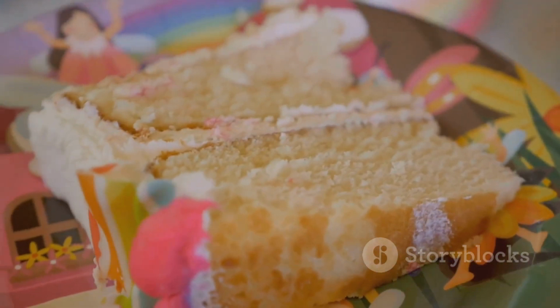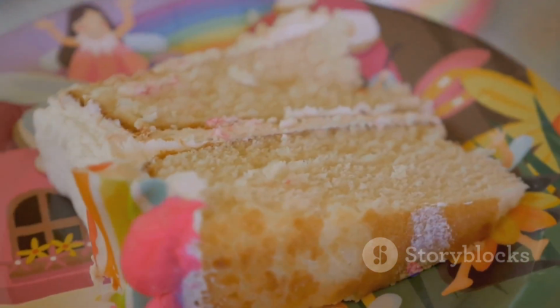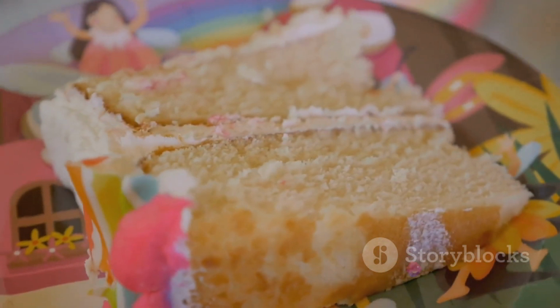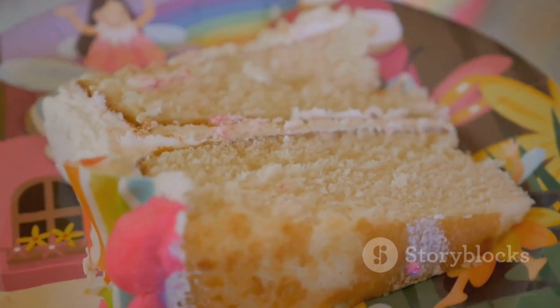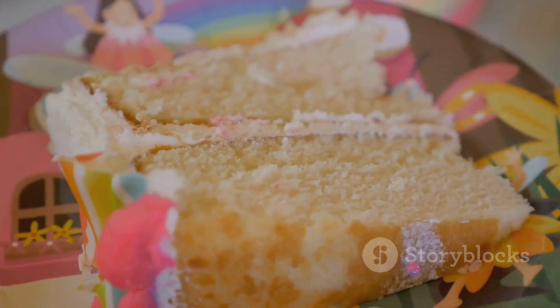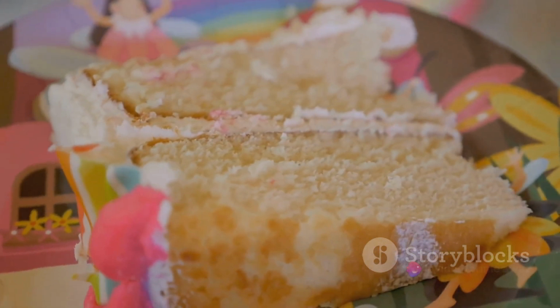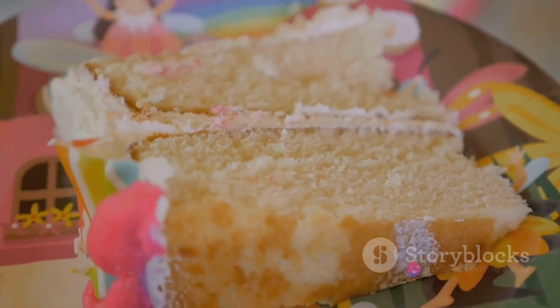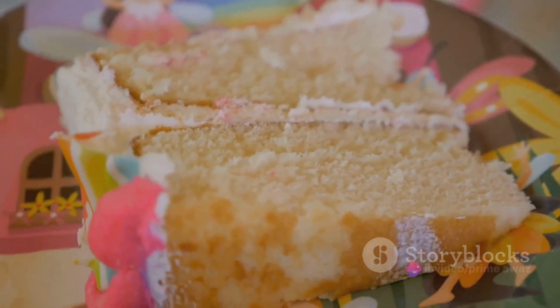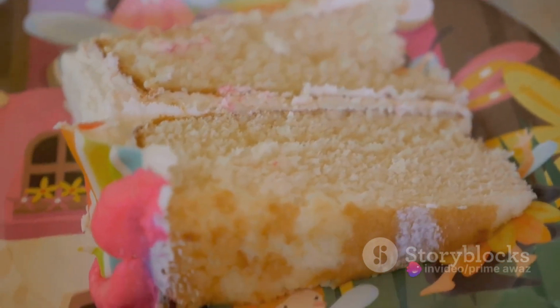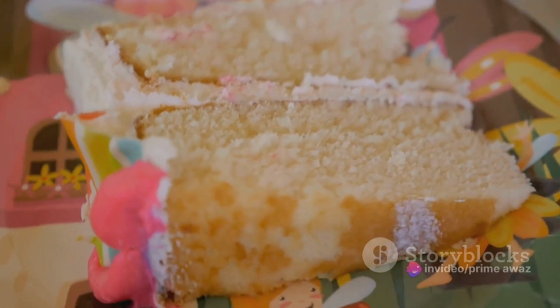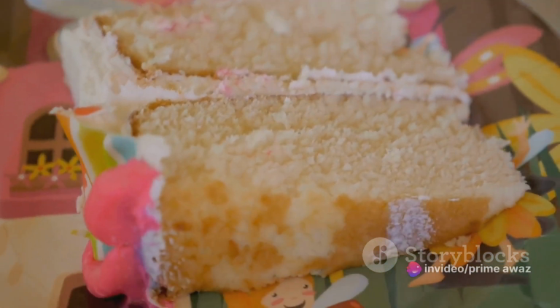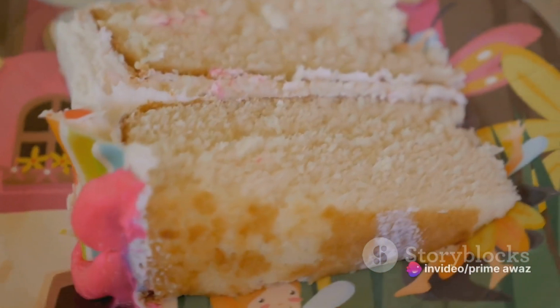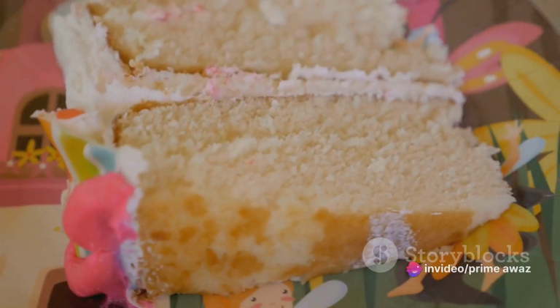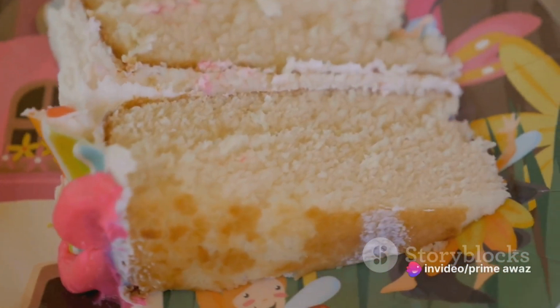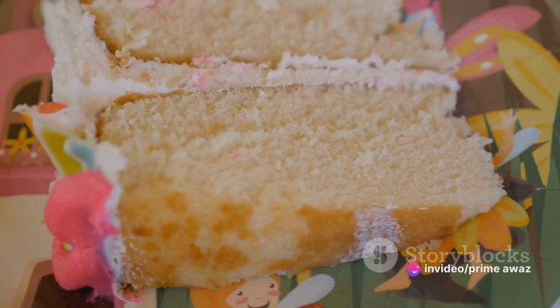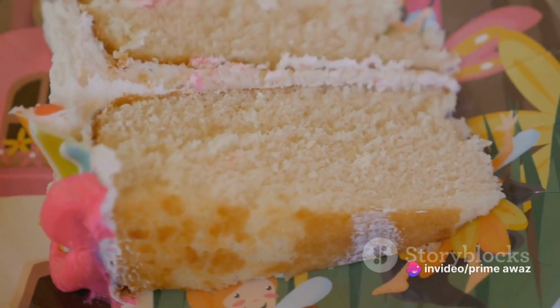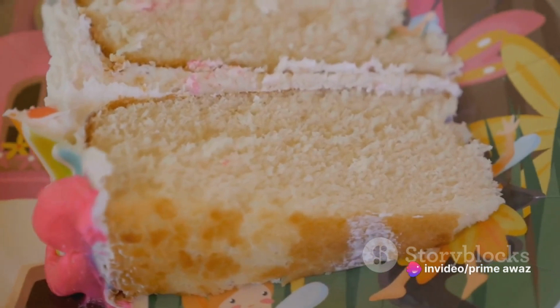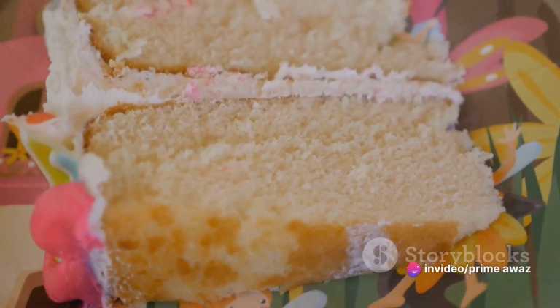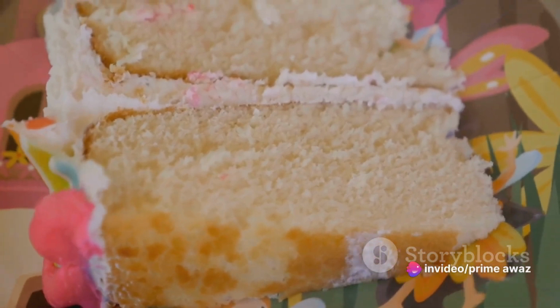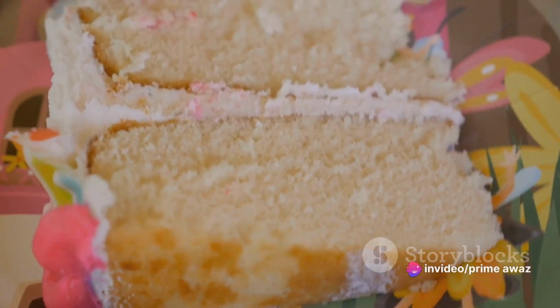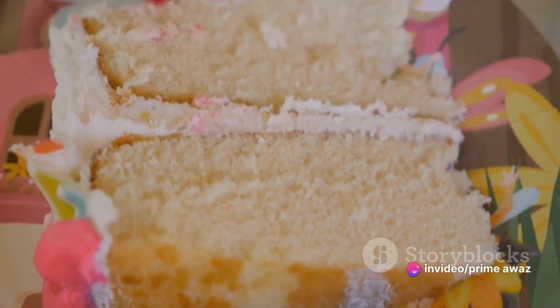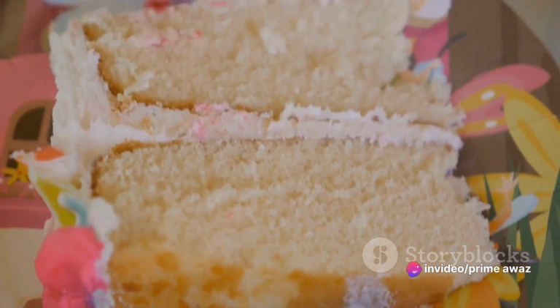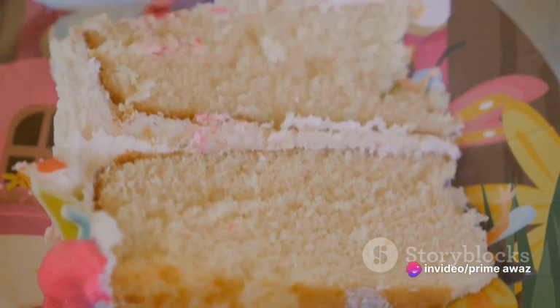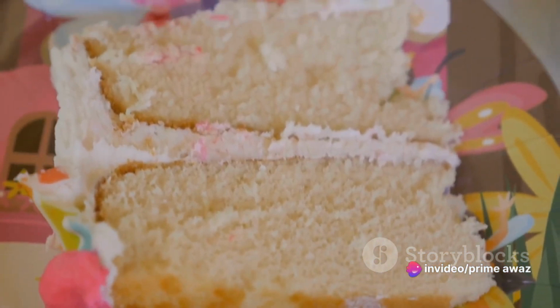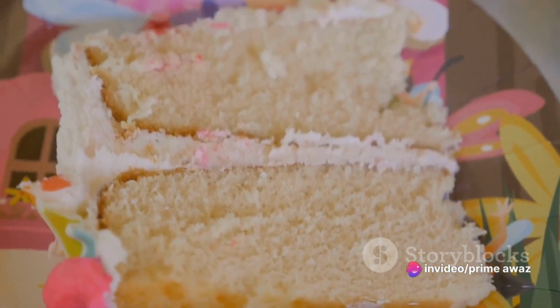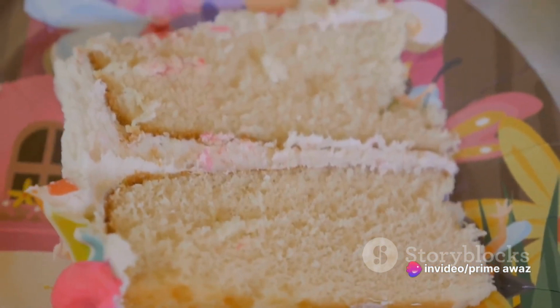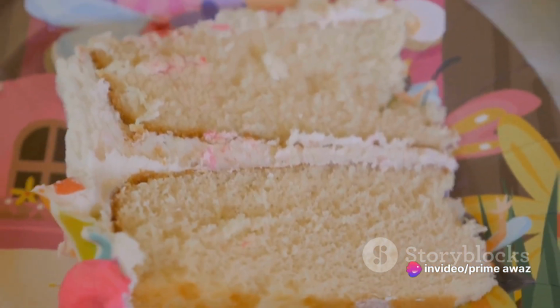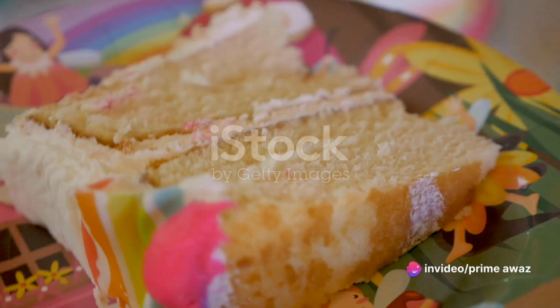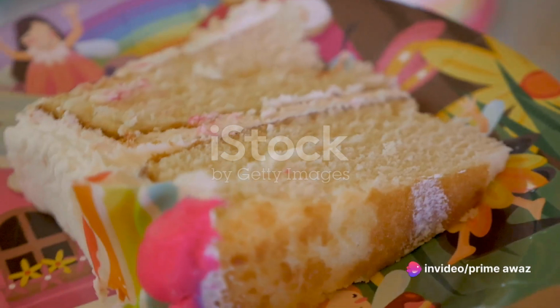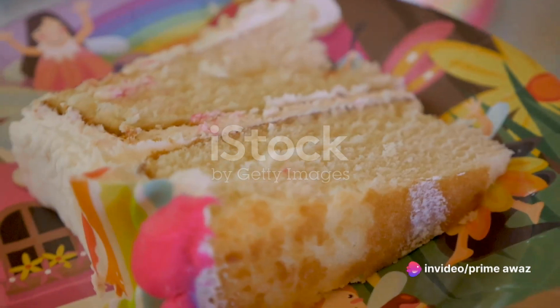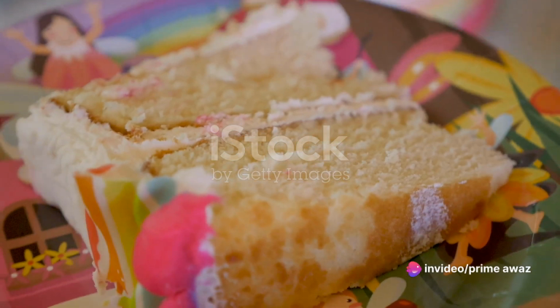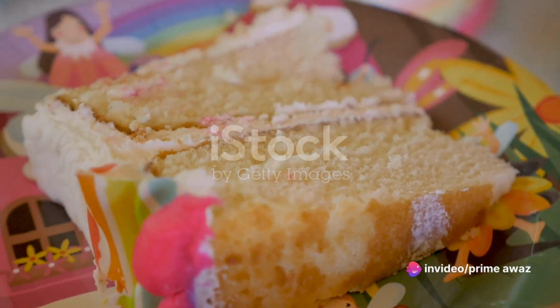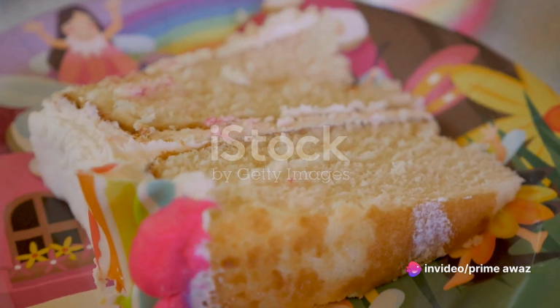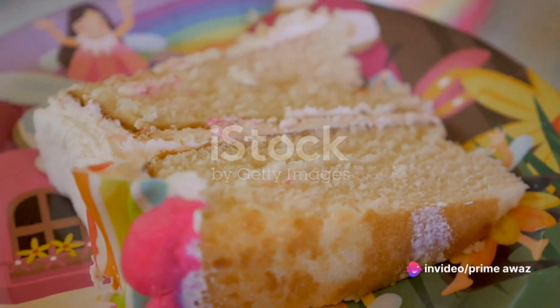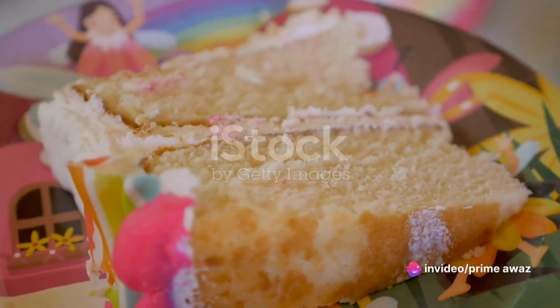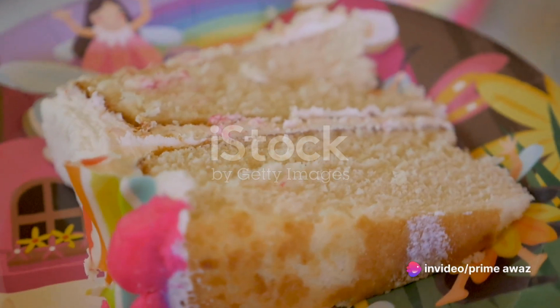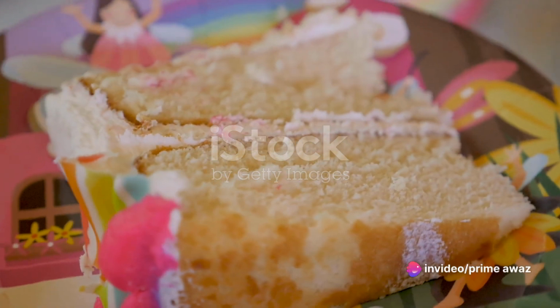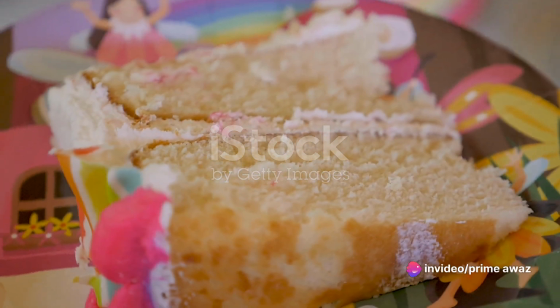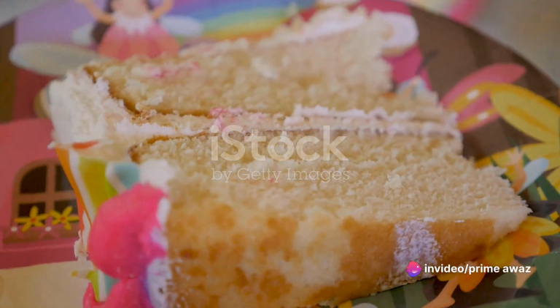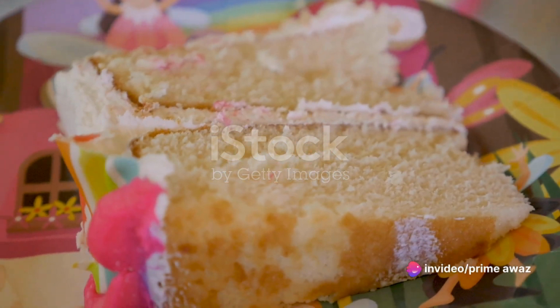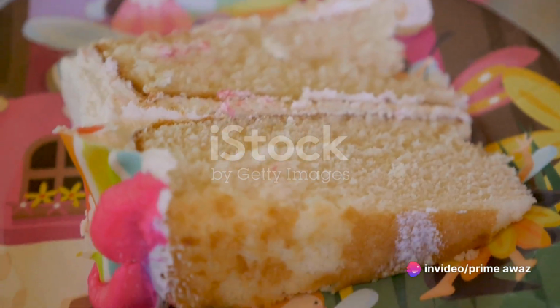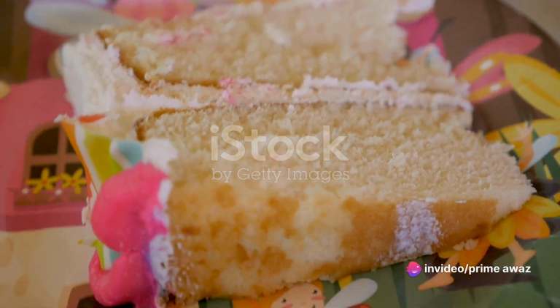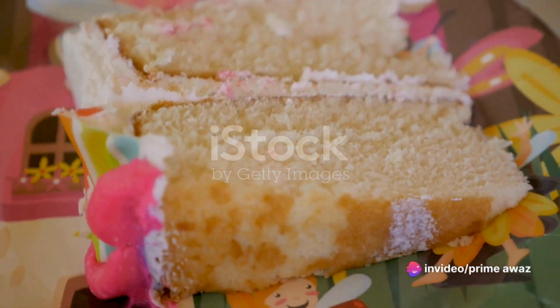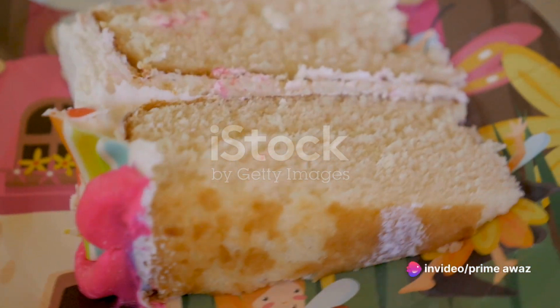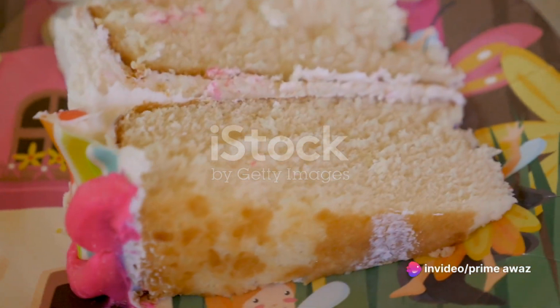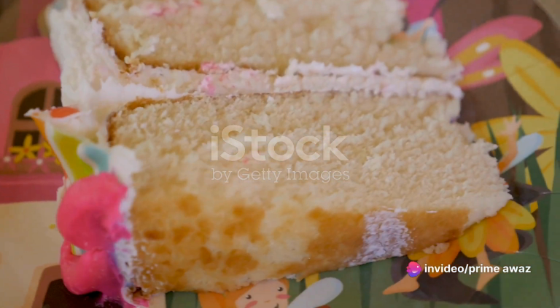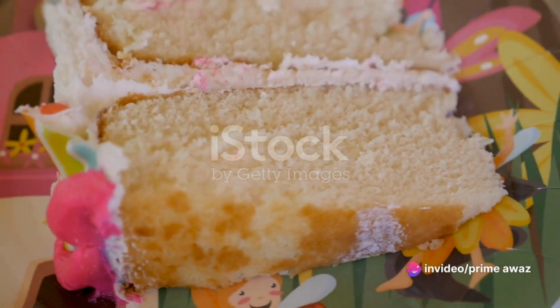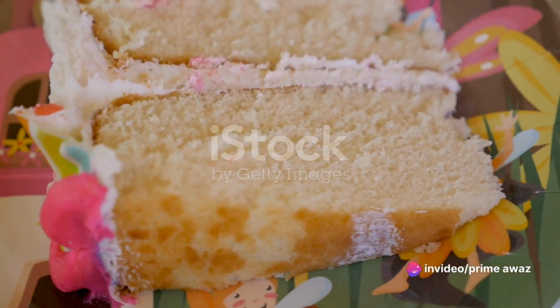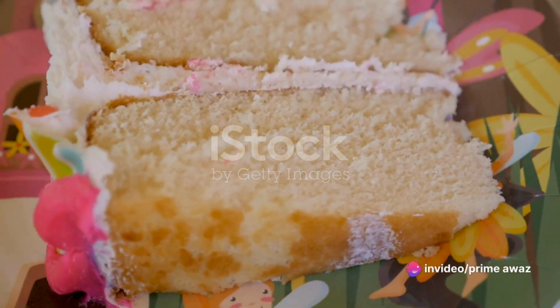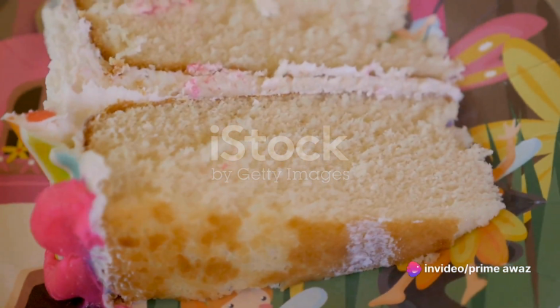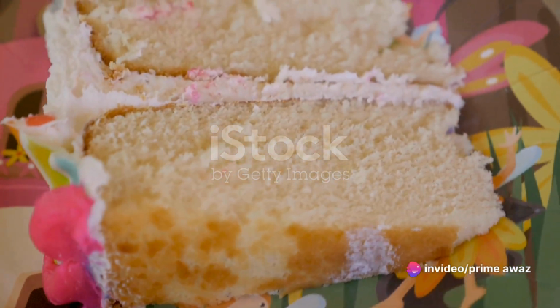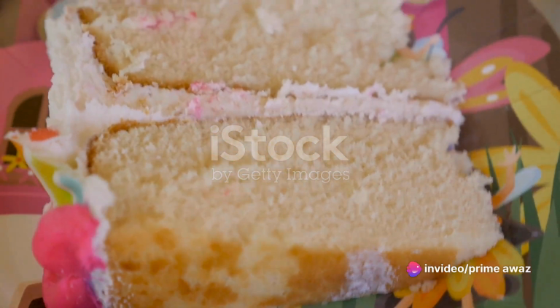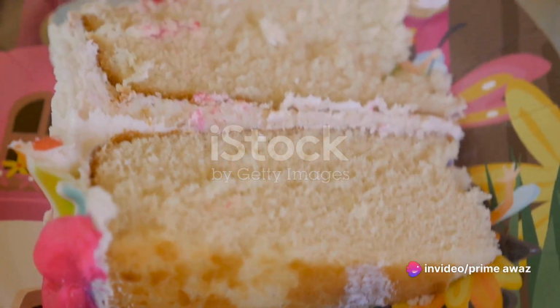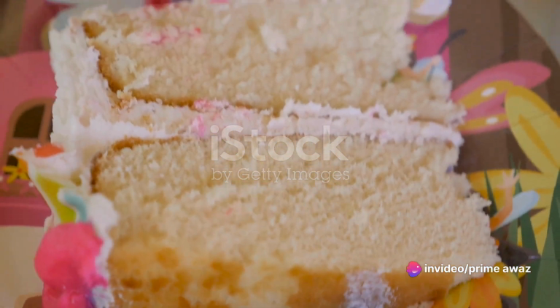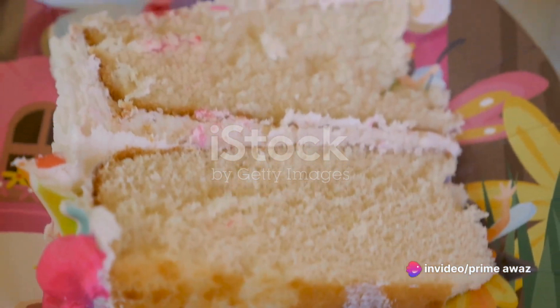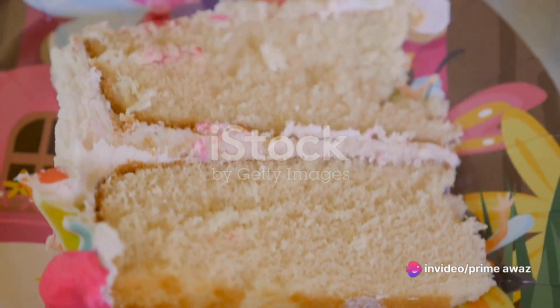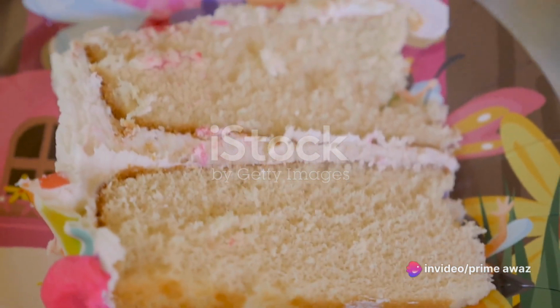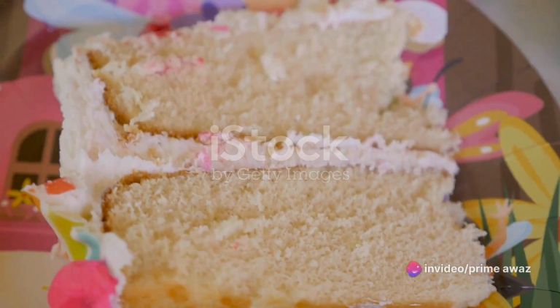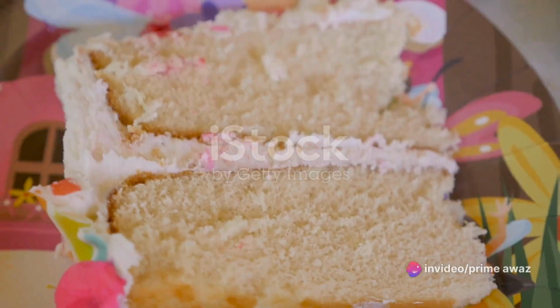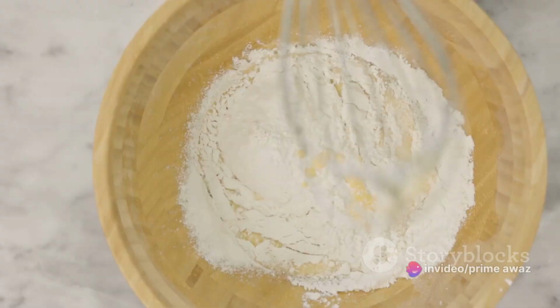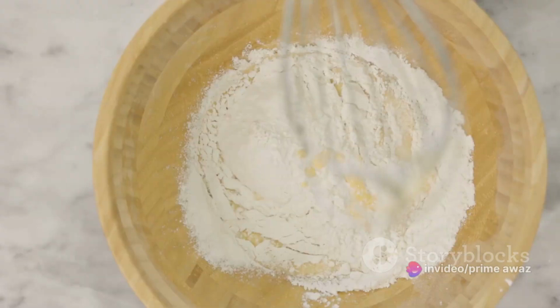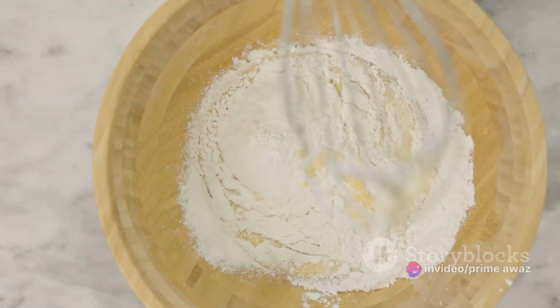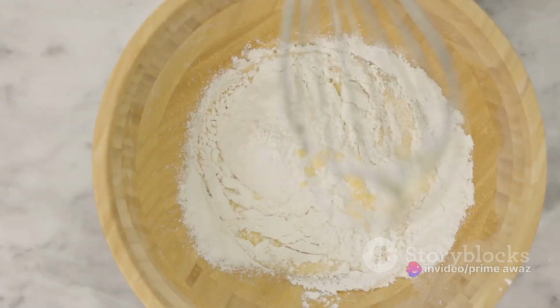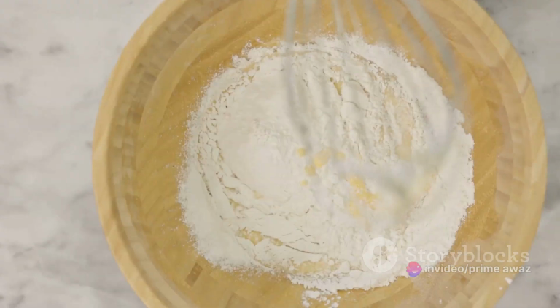The cake earned its celestial moniker due to its light, airy texture, much like what one might imagine an angel's food to be.